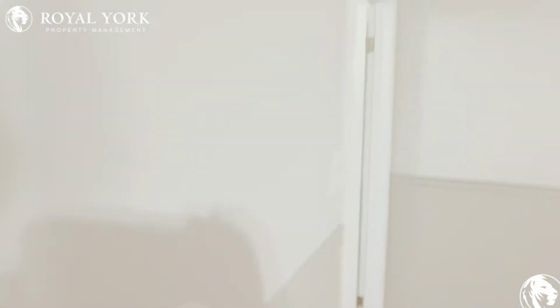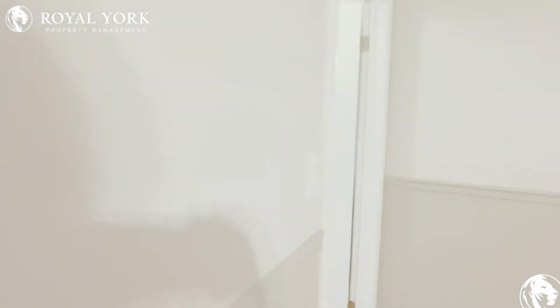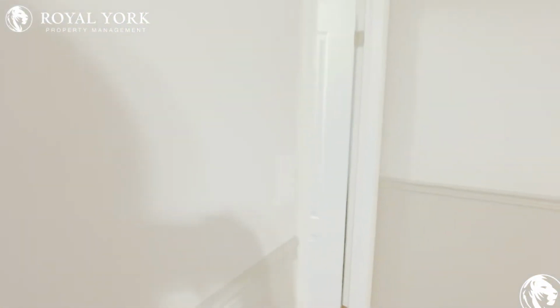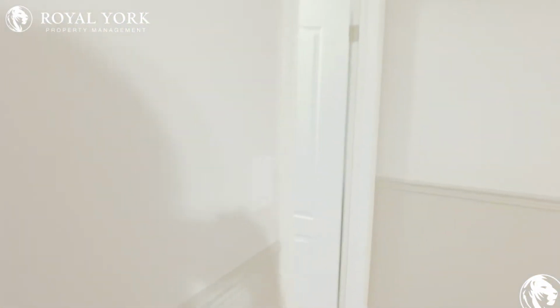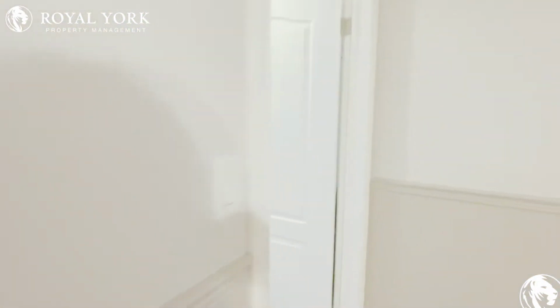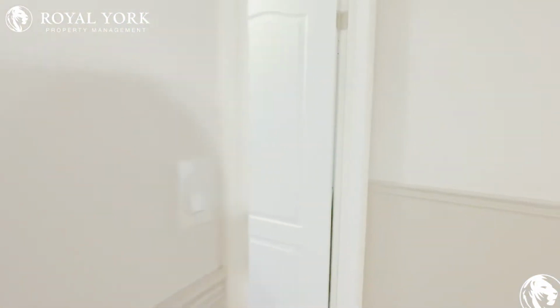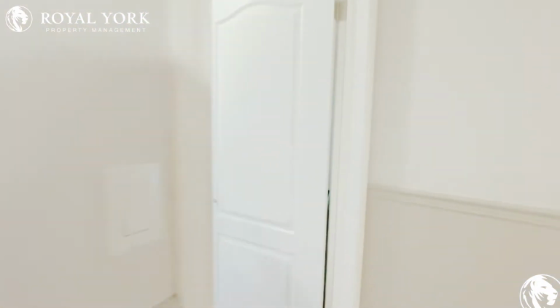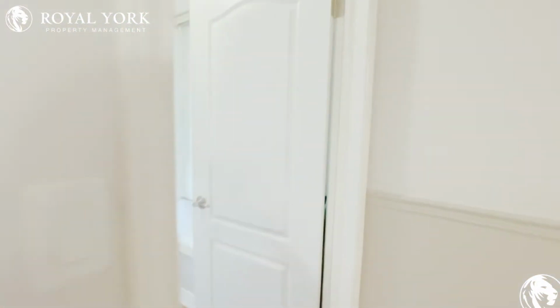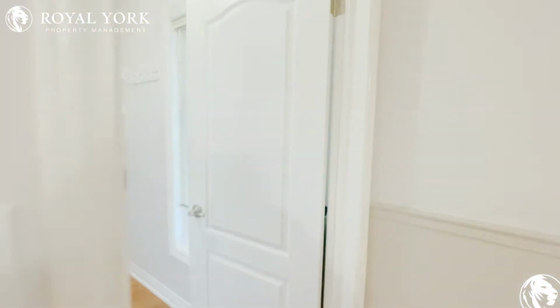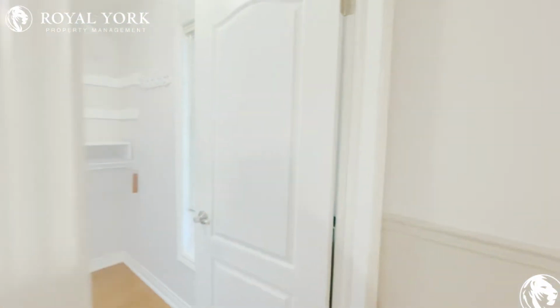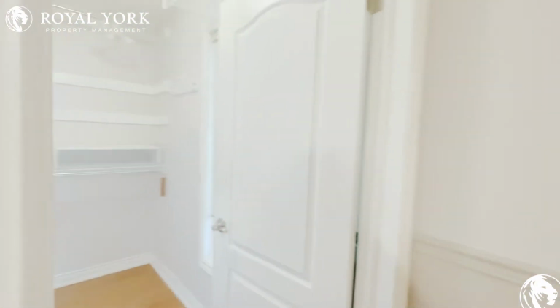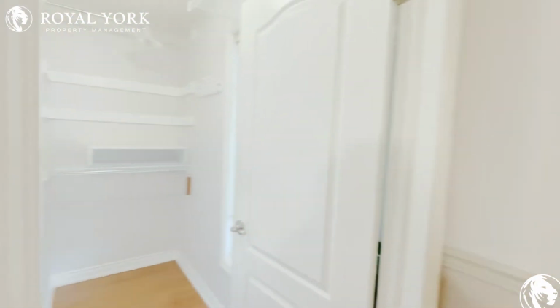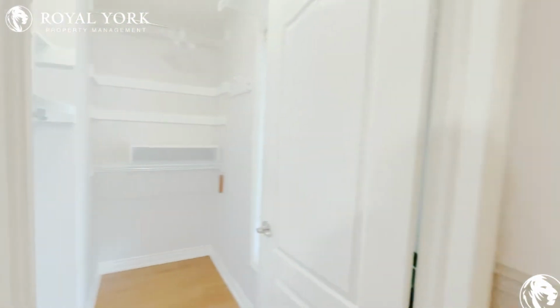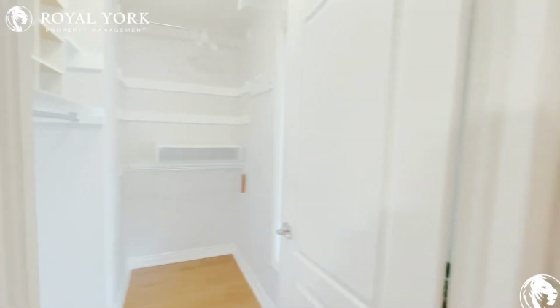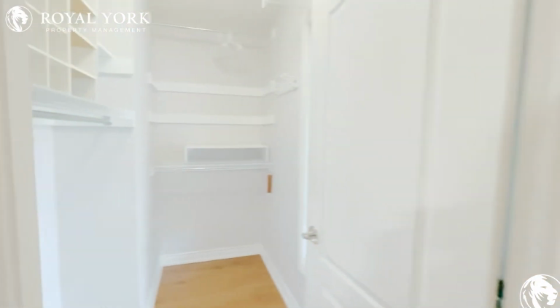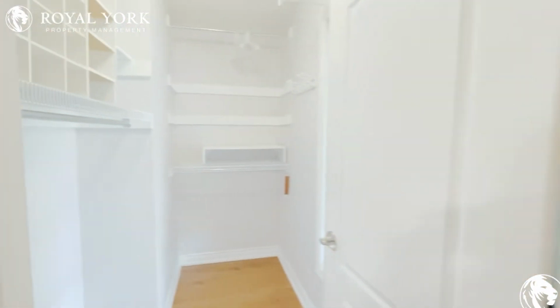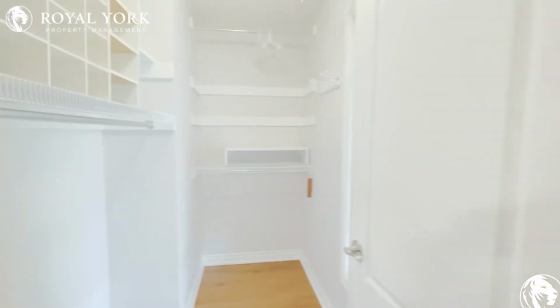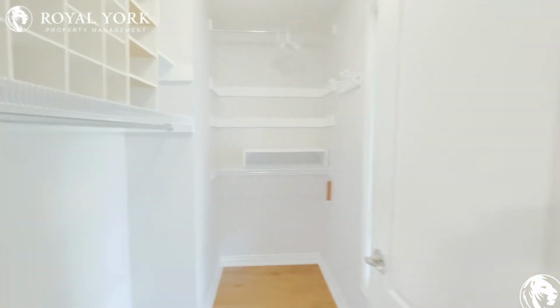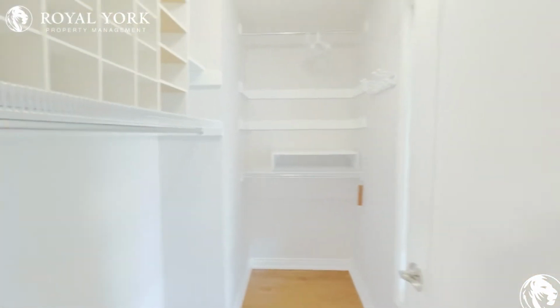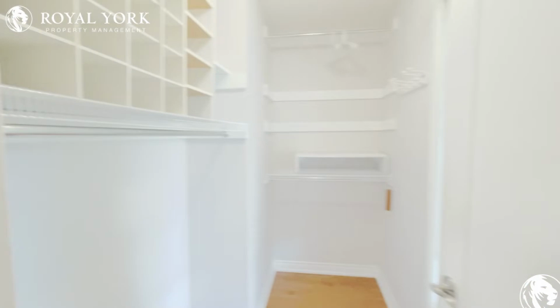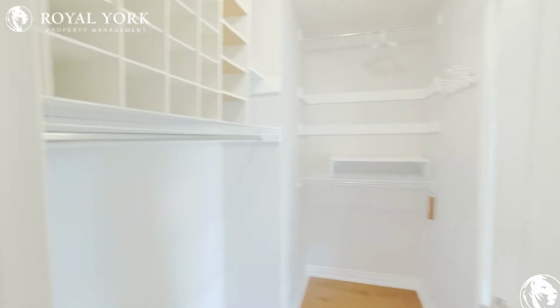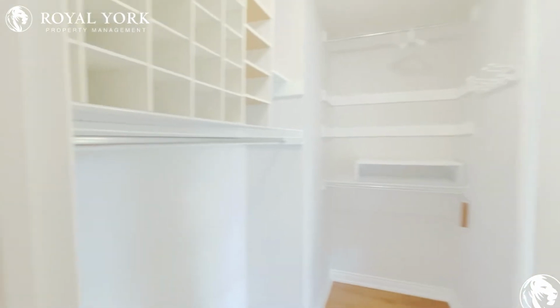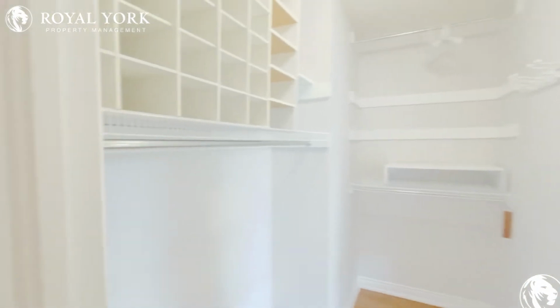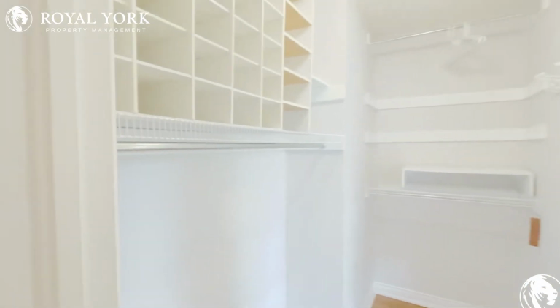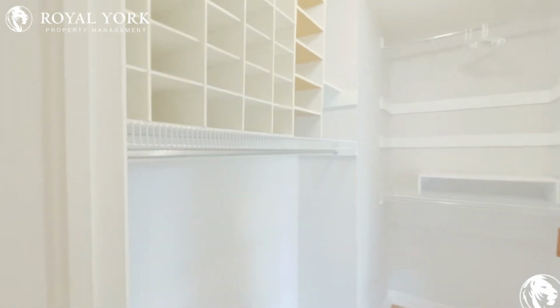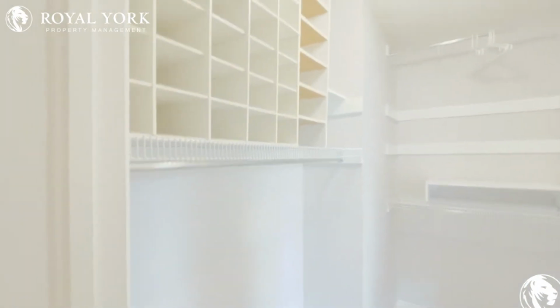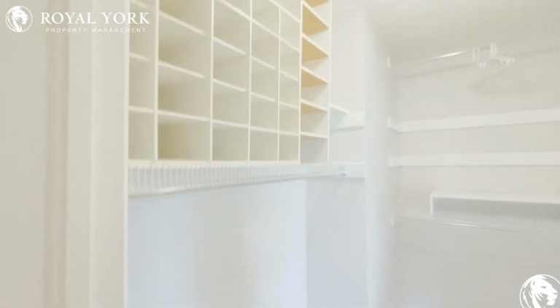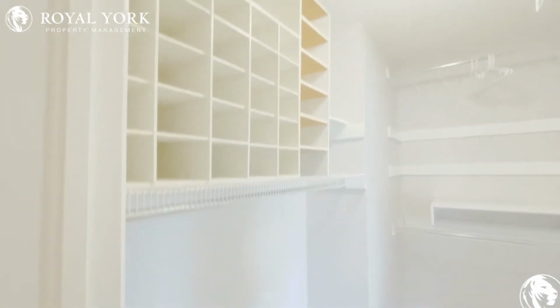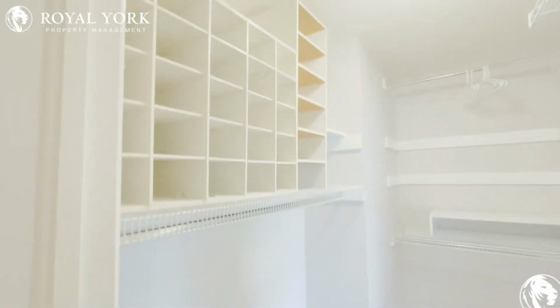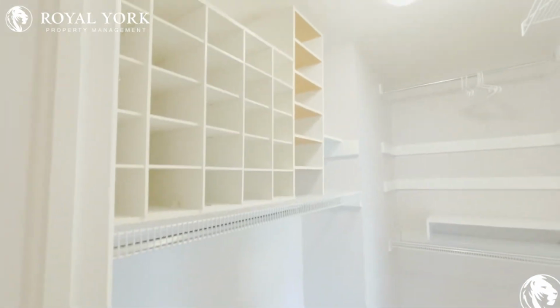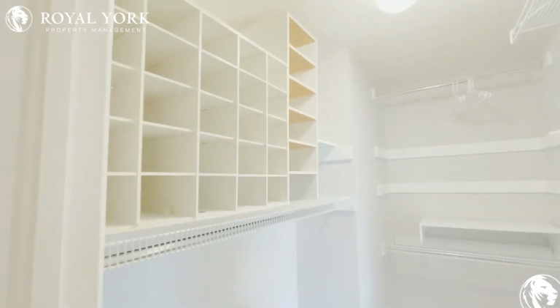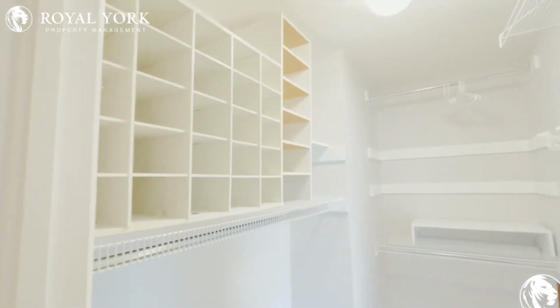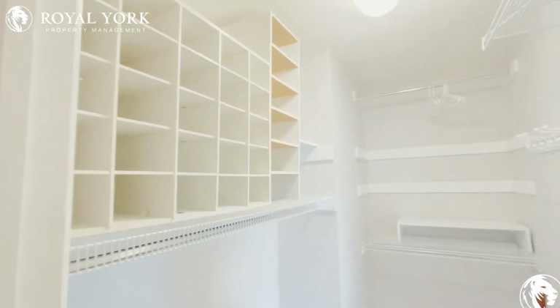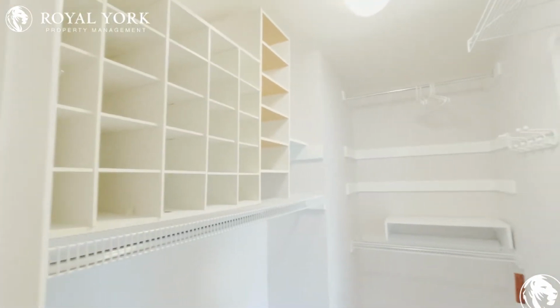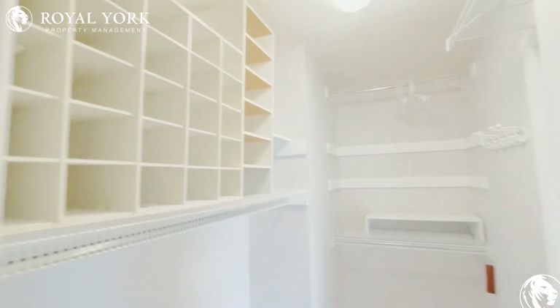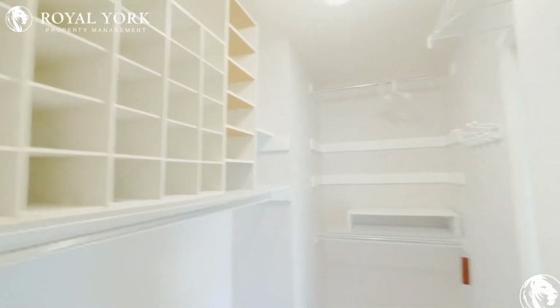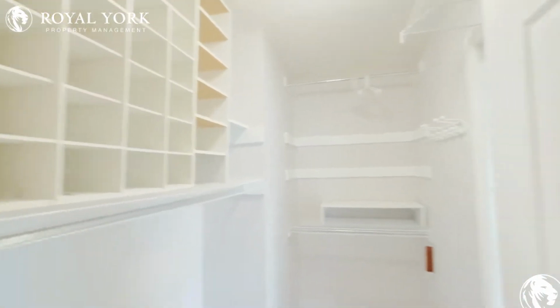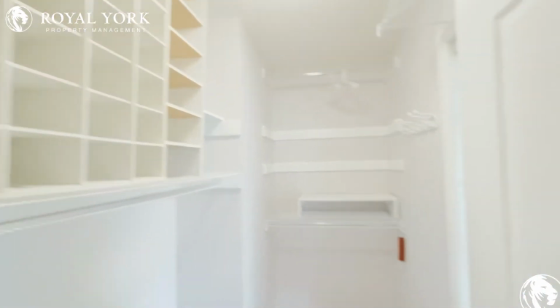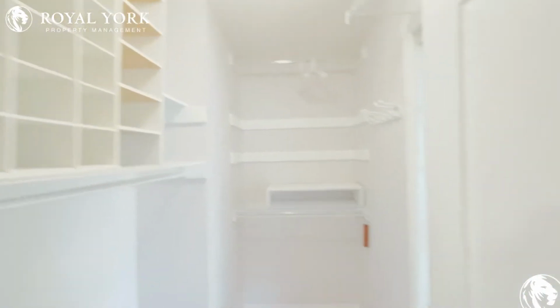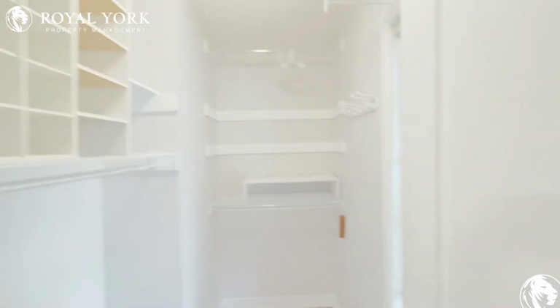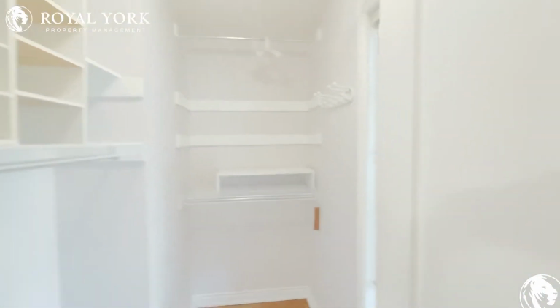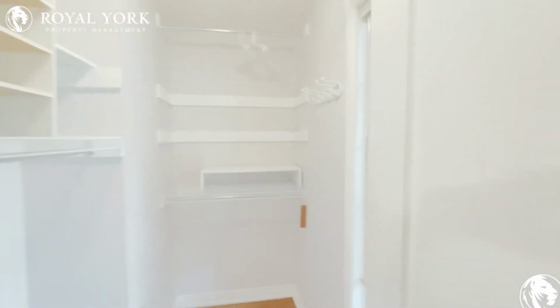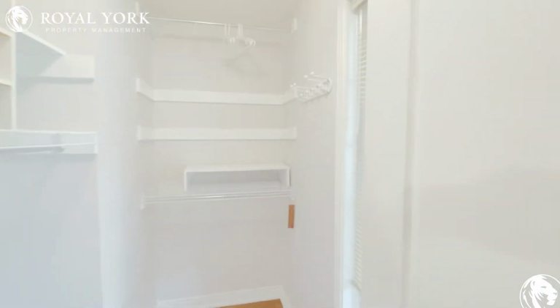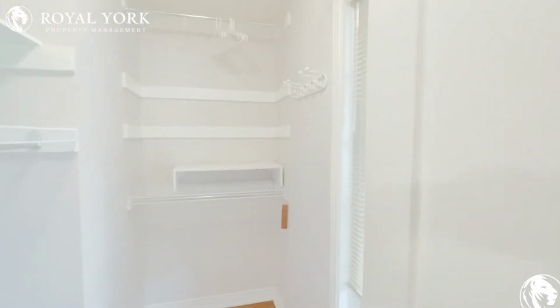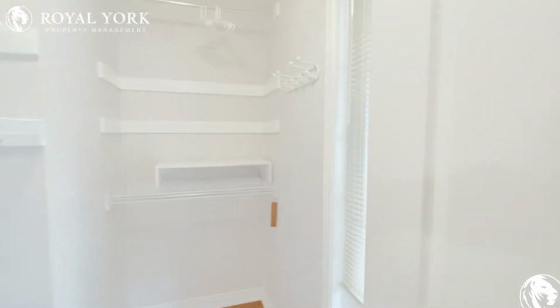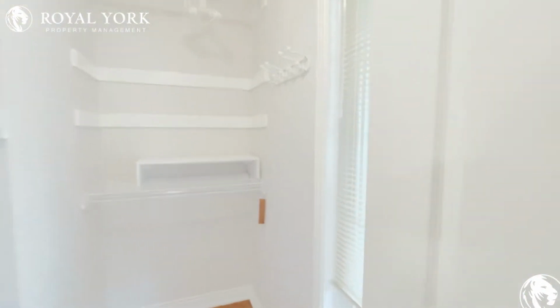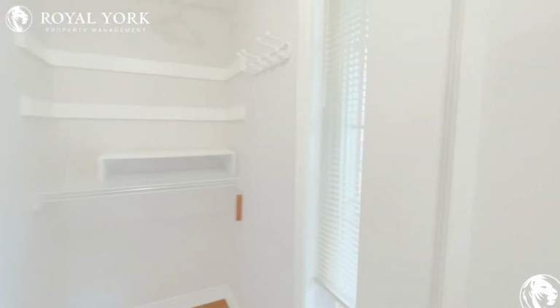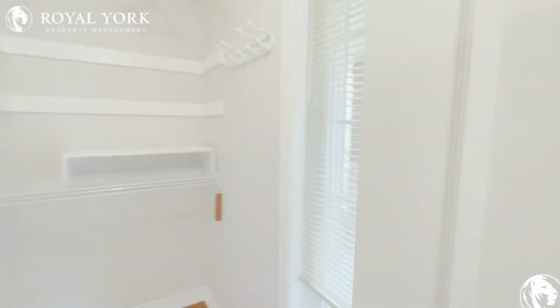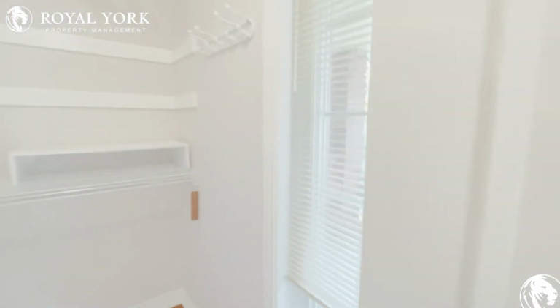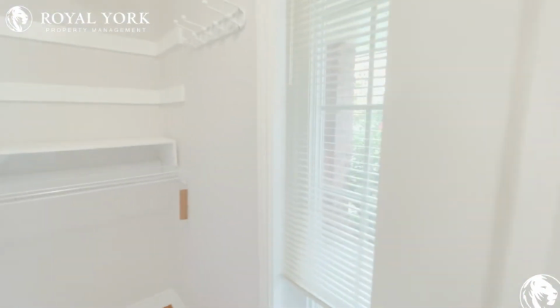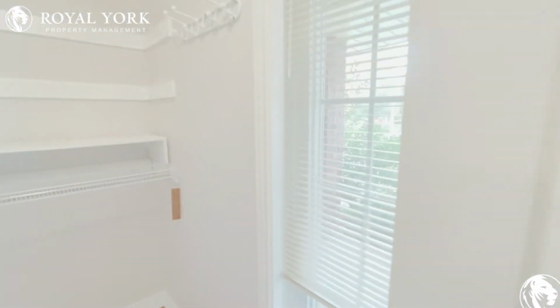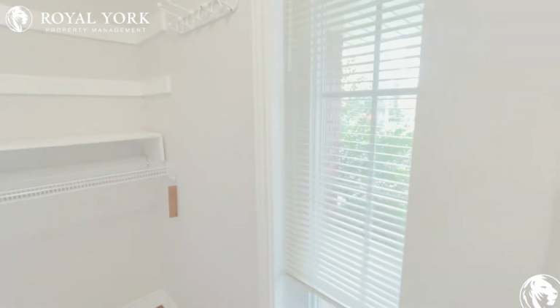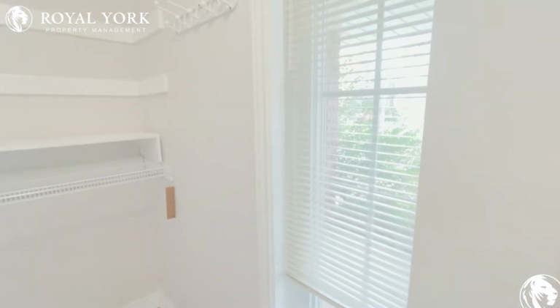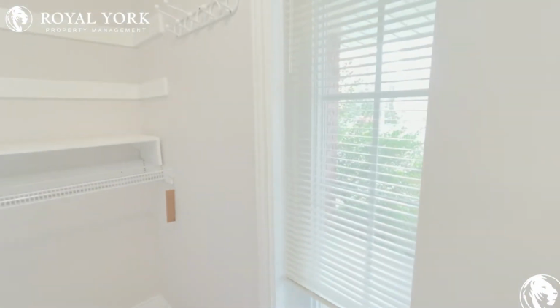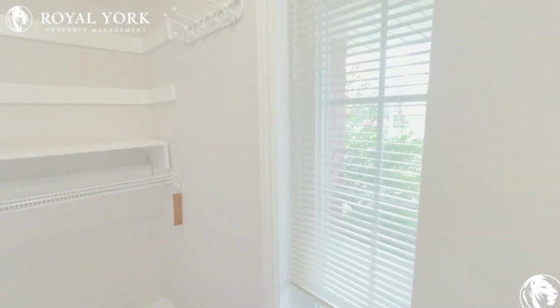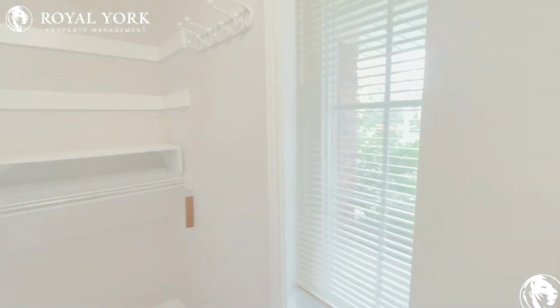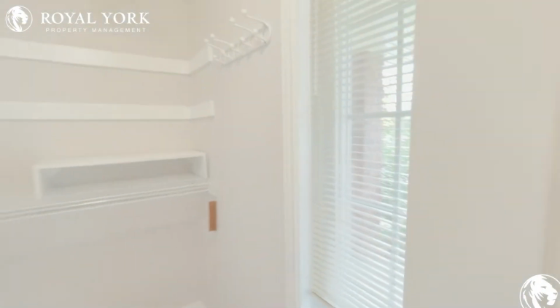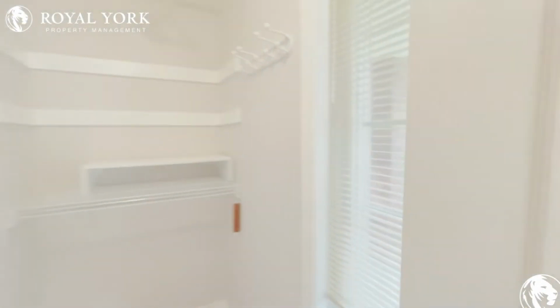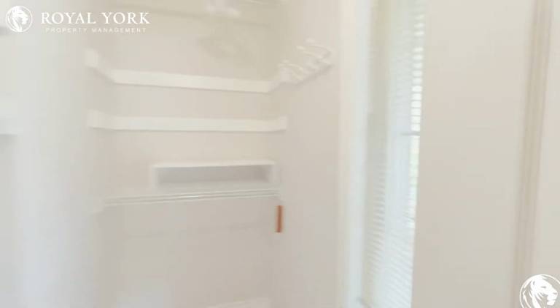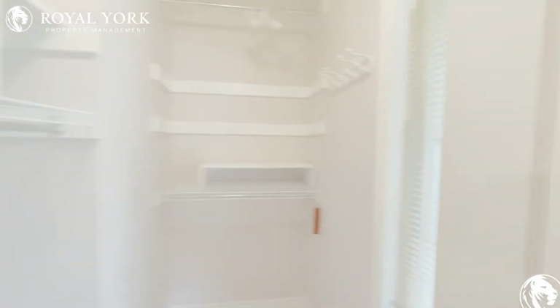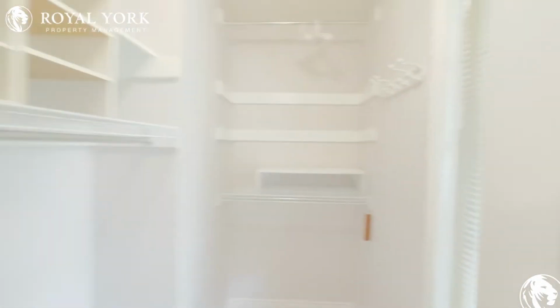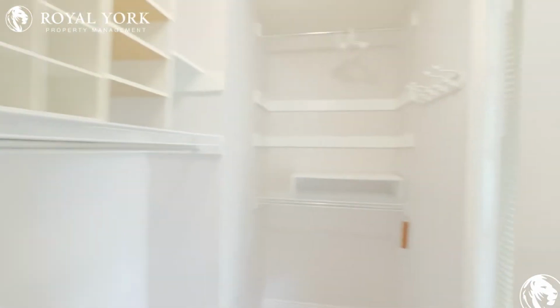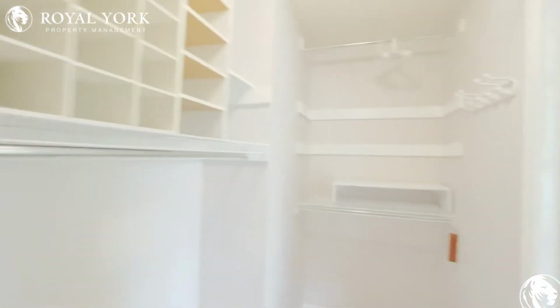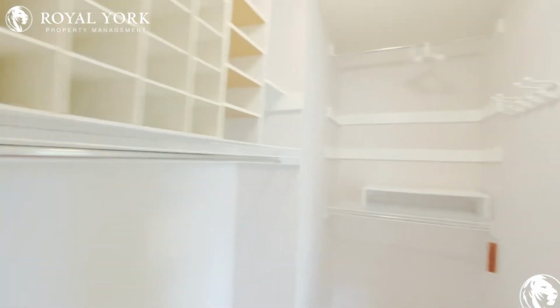And in here you've got a walk-in closet, and you've got a window for natural lighting.